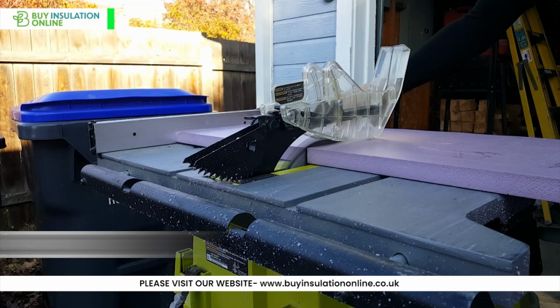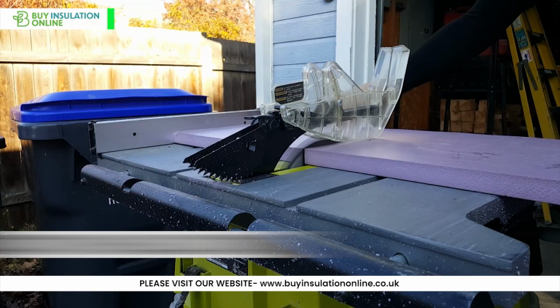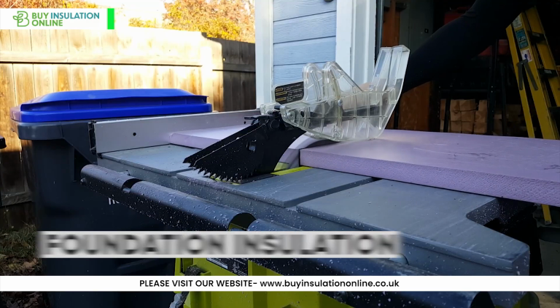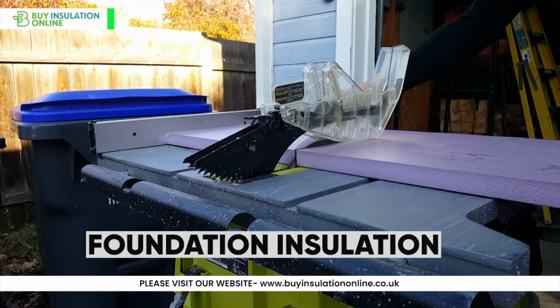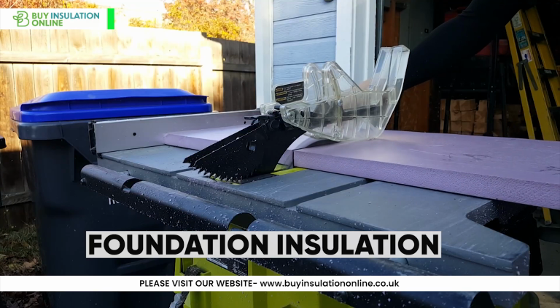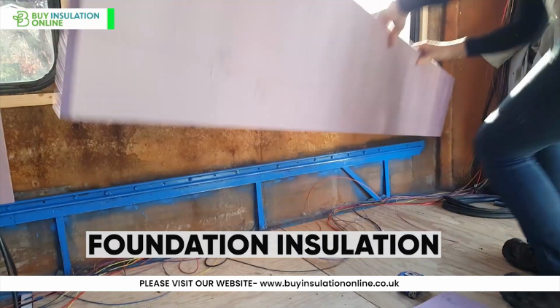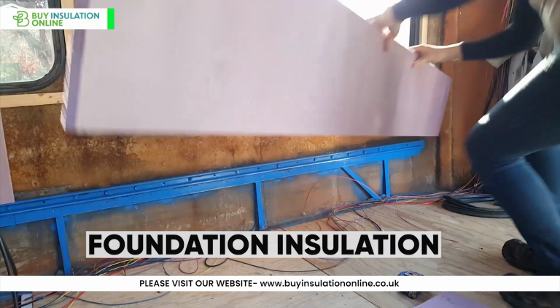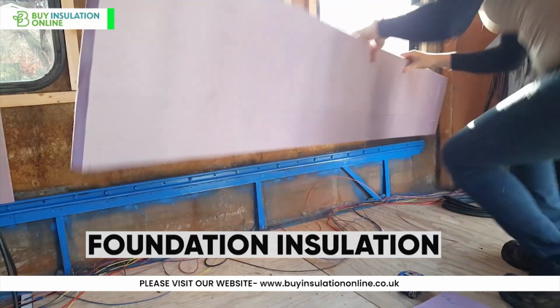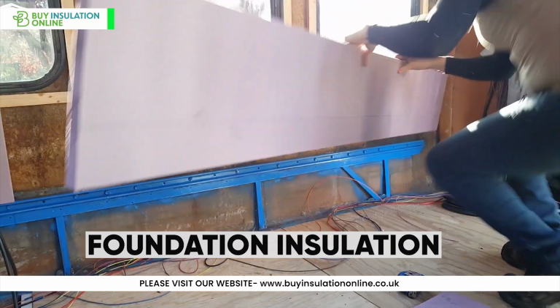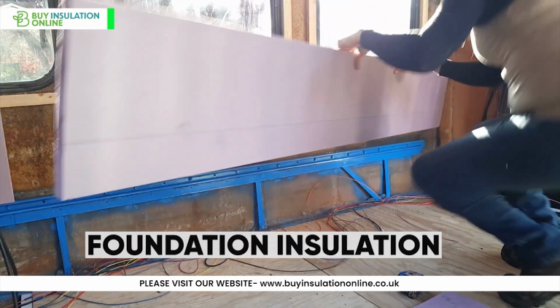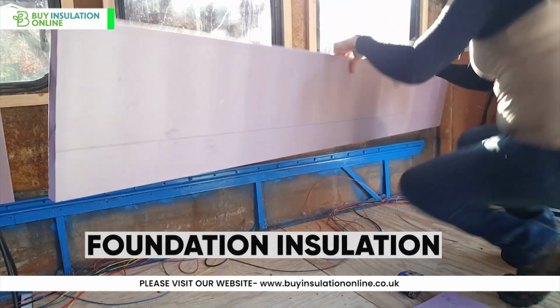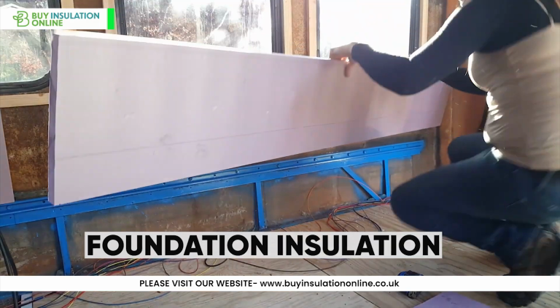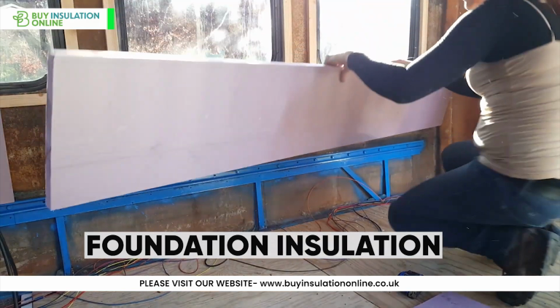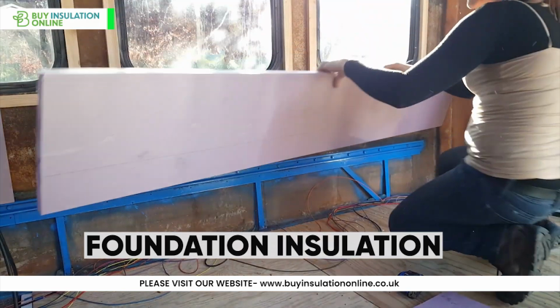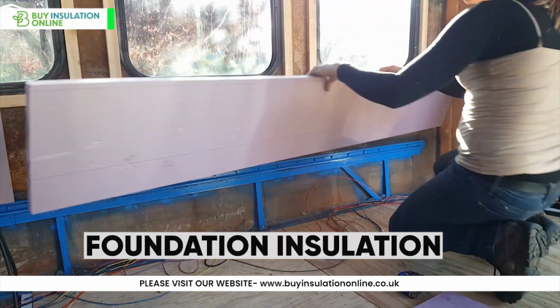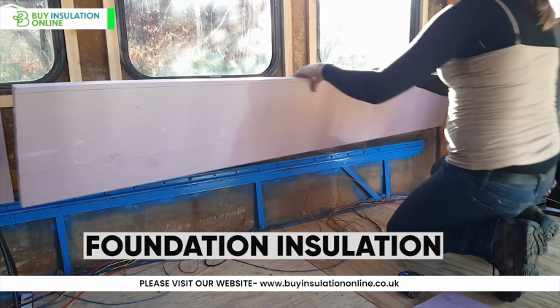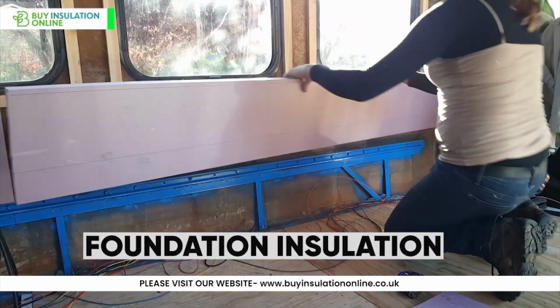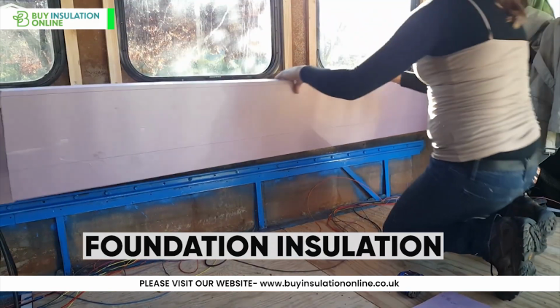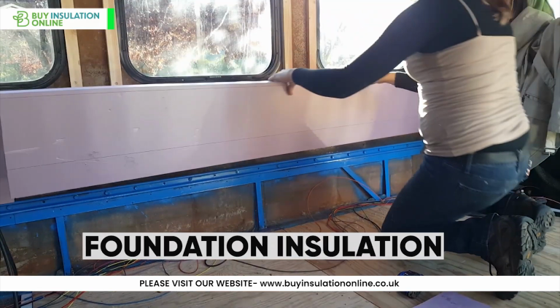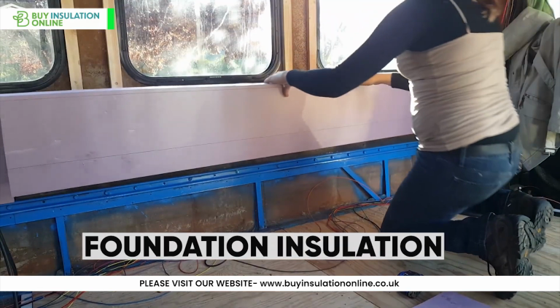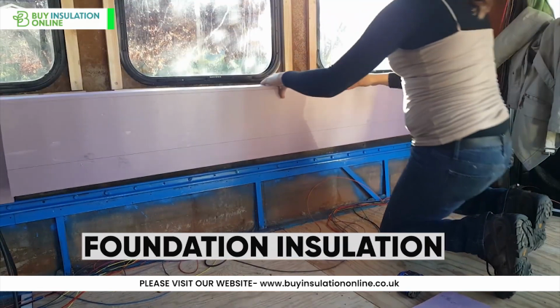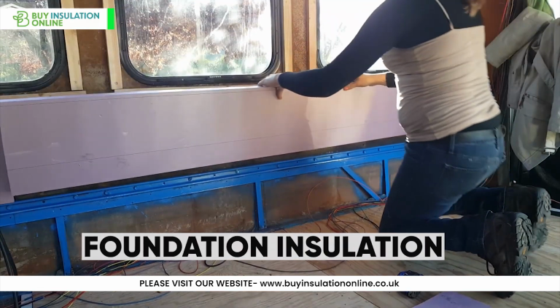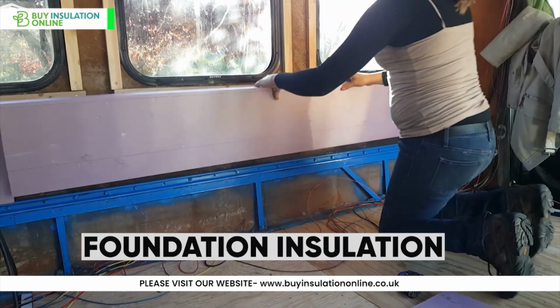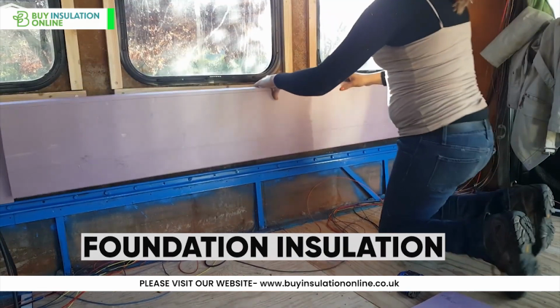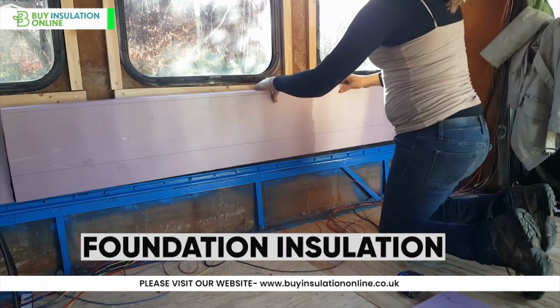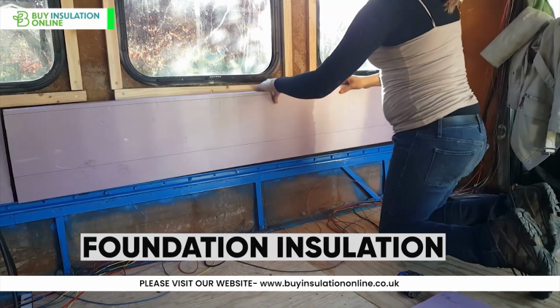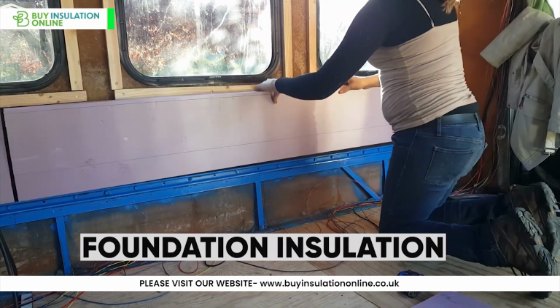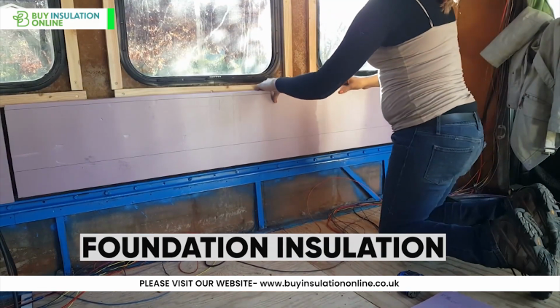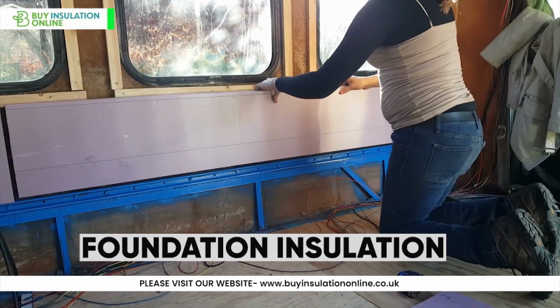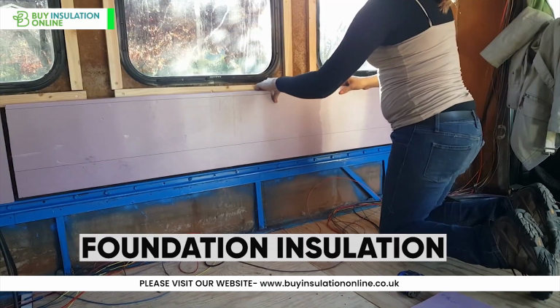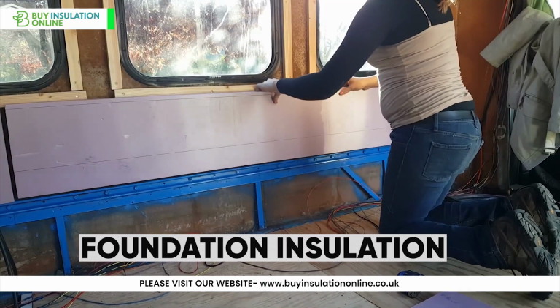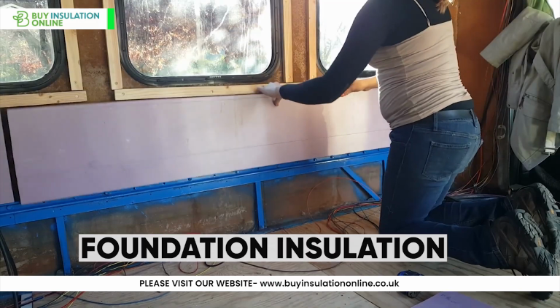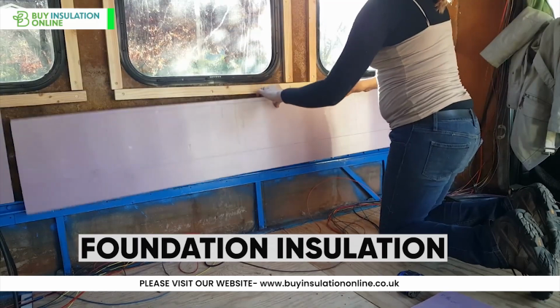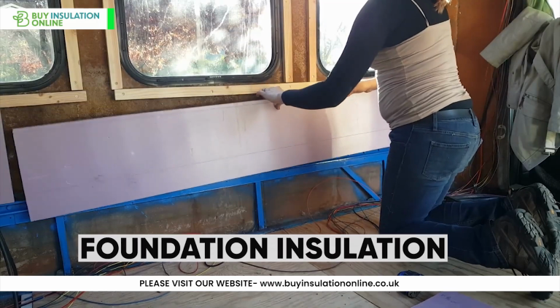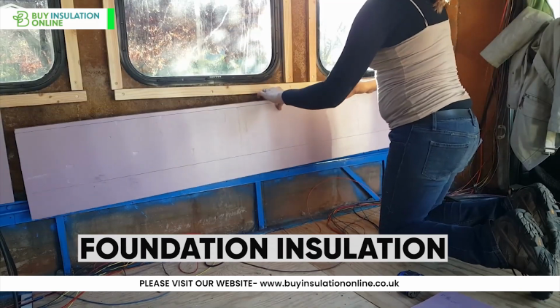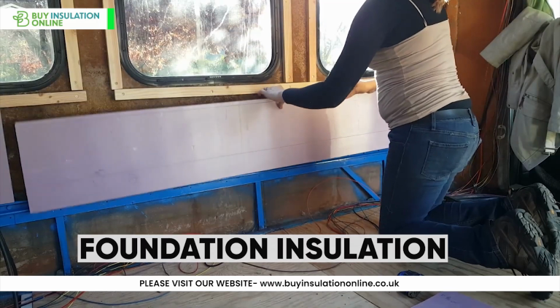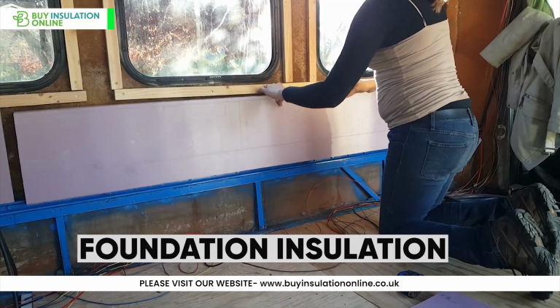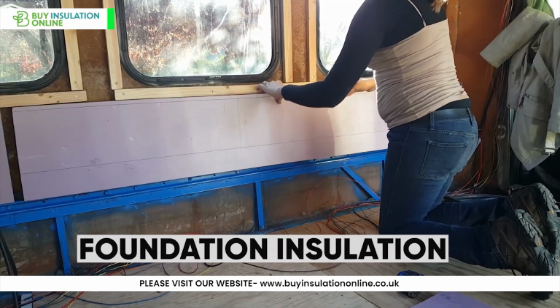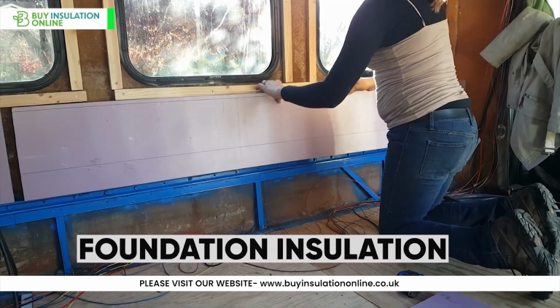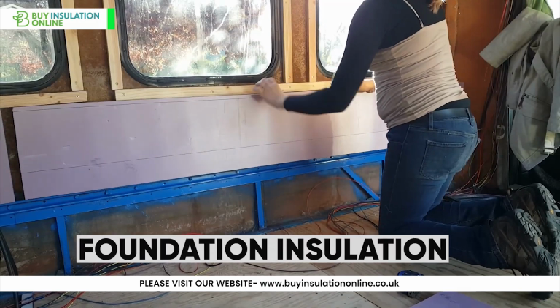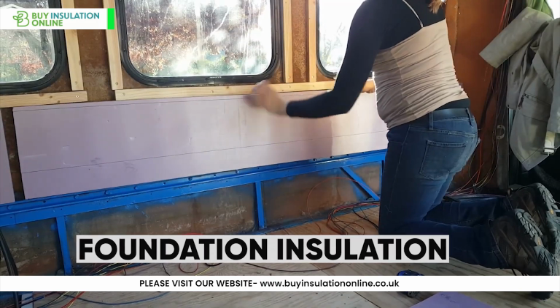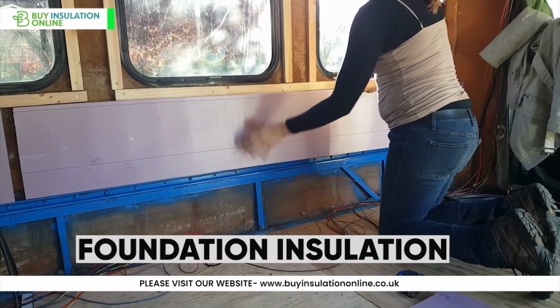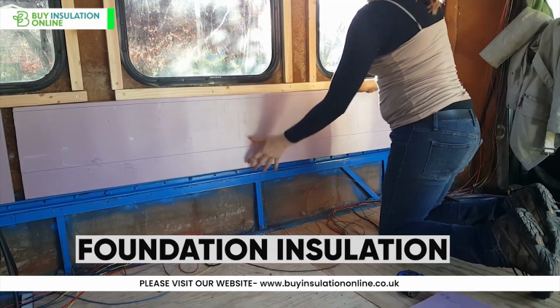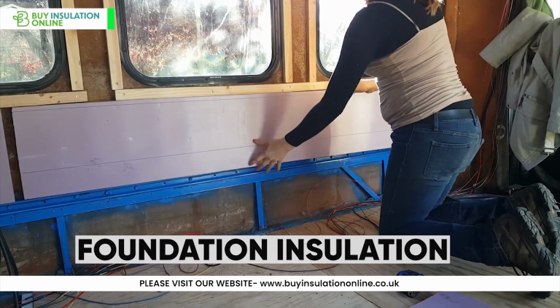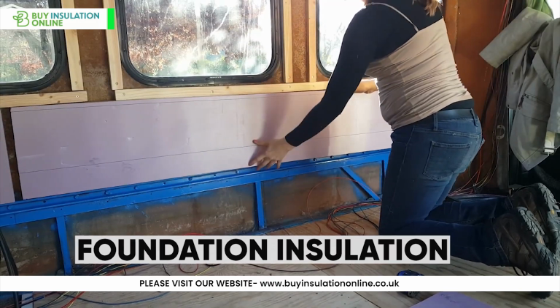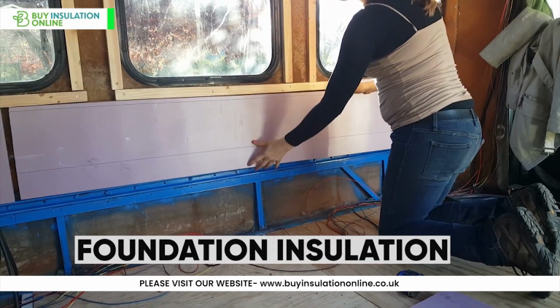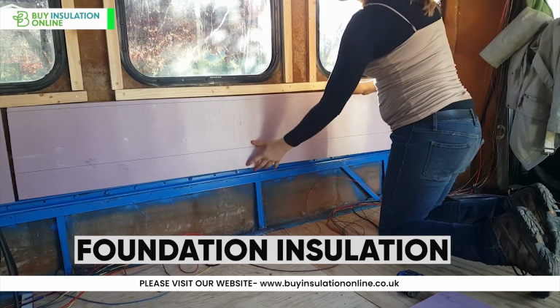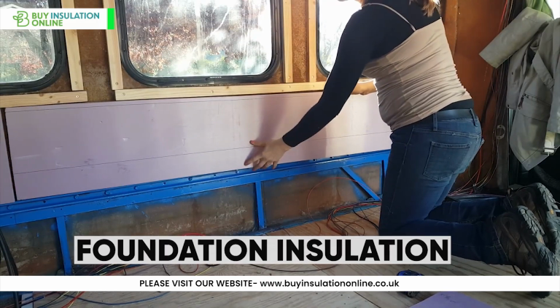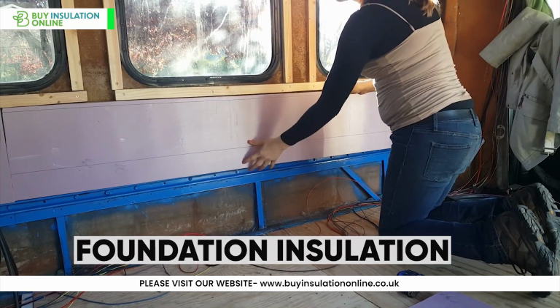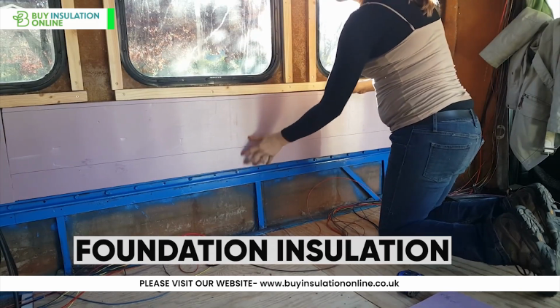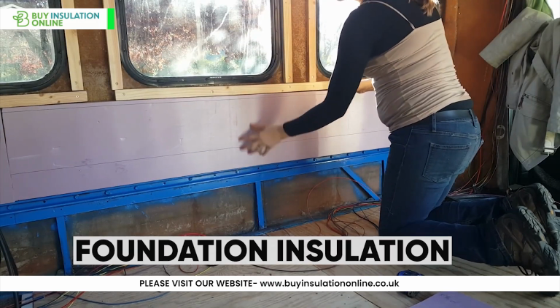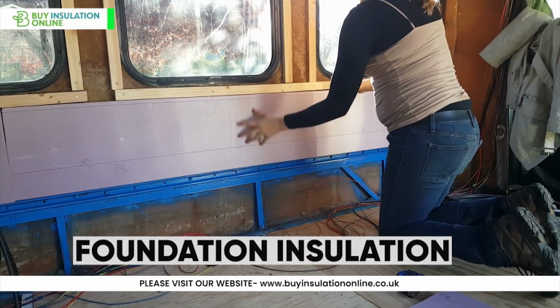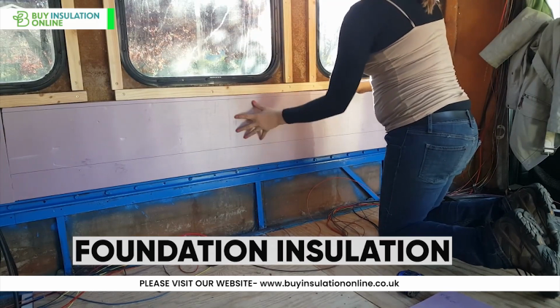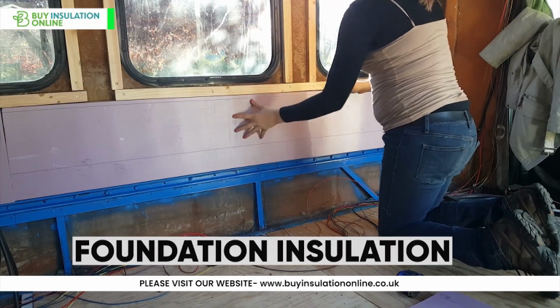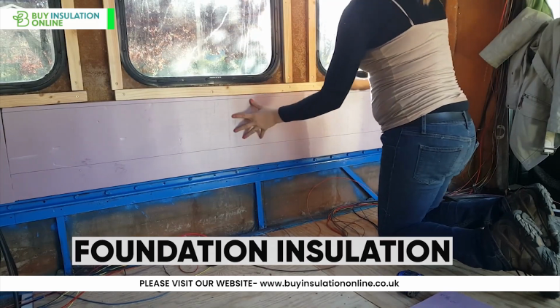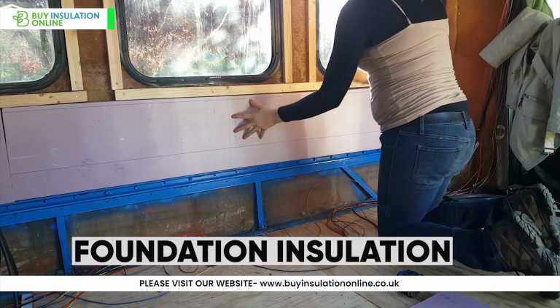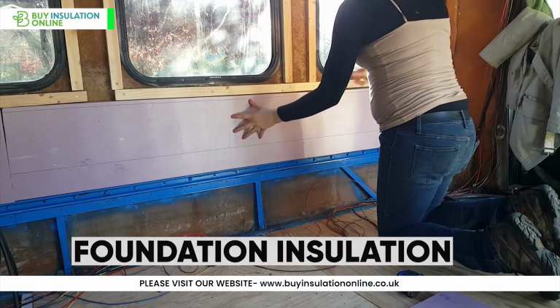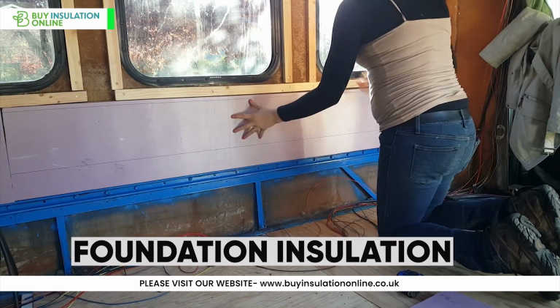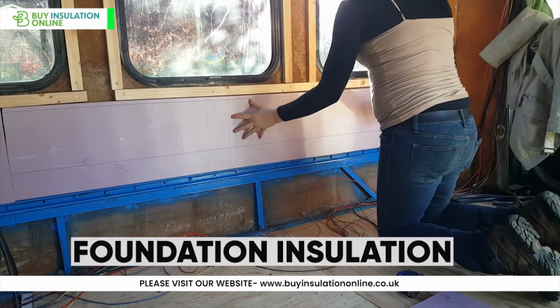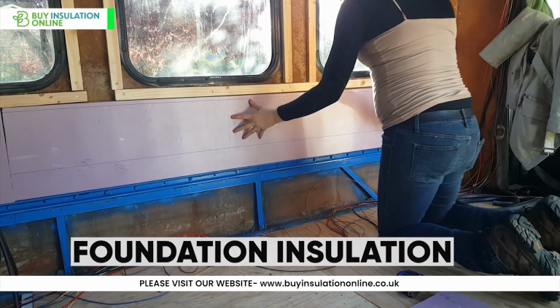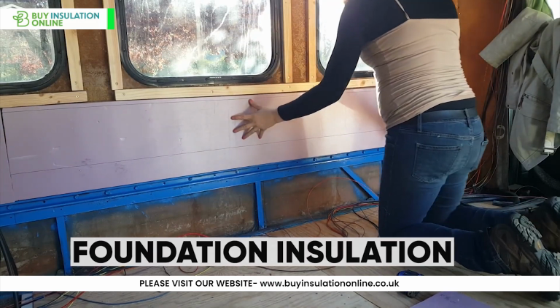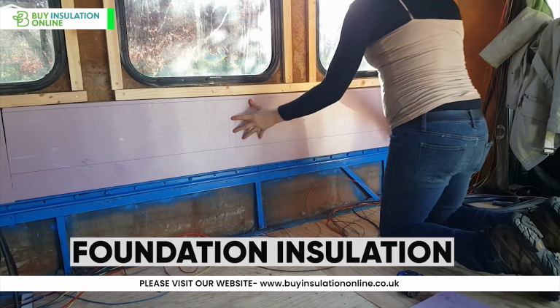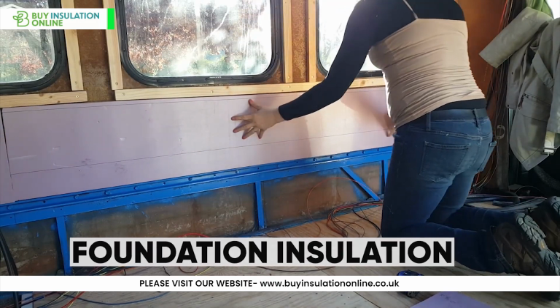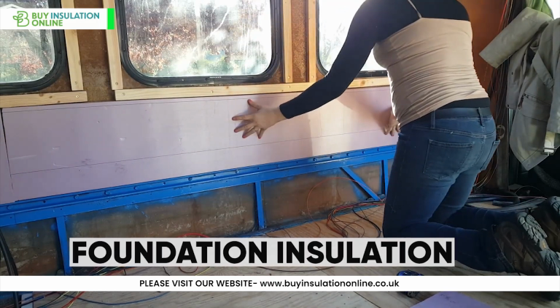For foundation insulation, XPS can be used to insulate the exterior of foundation walls, helping to maintain consistent basement temperatures.